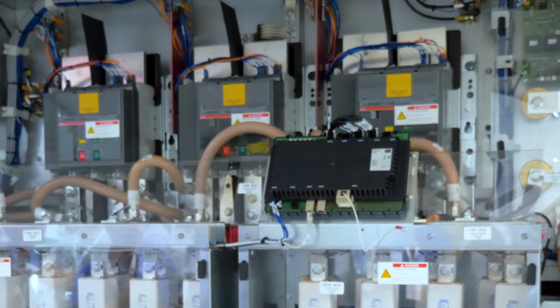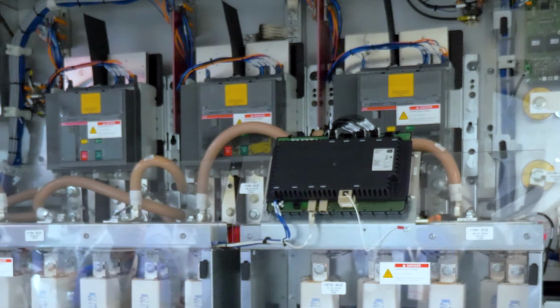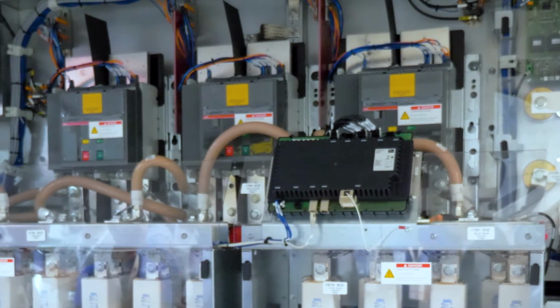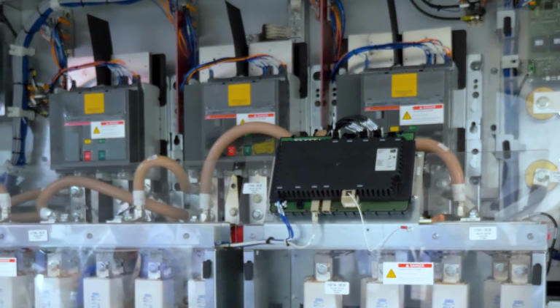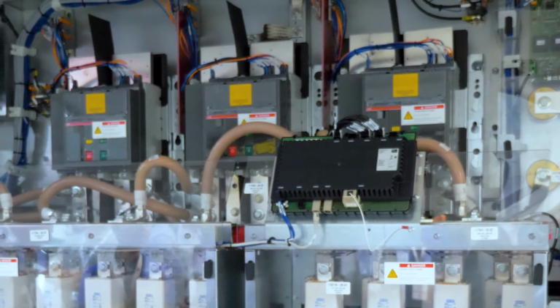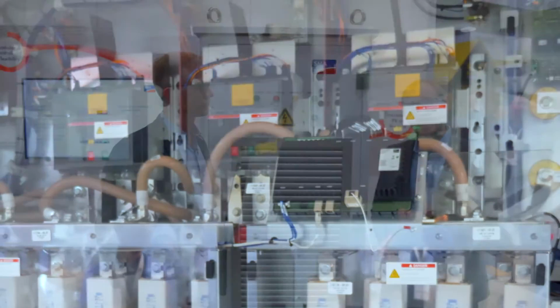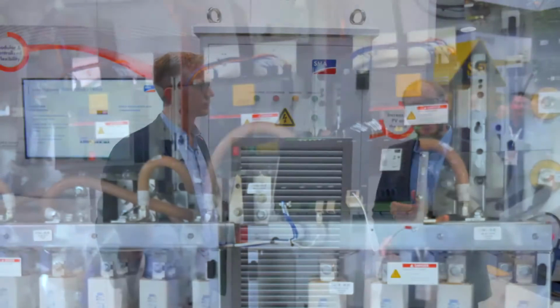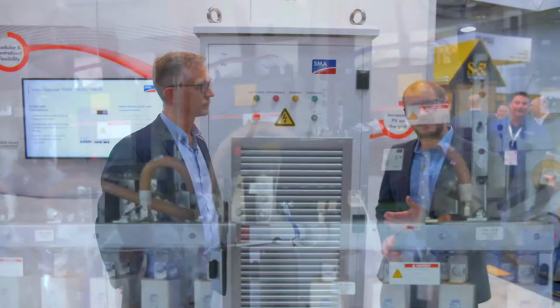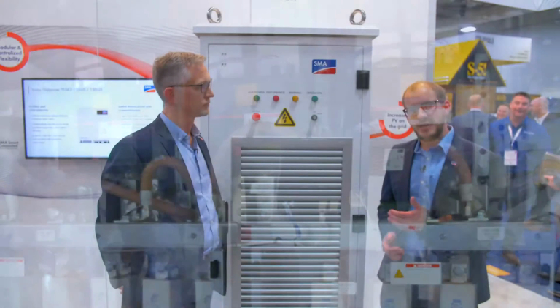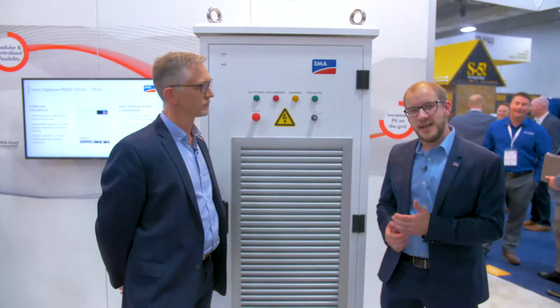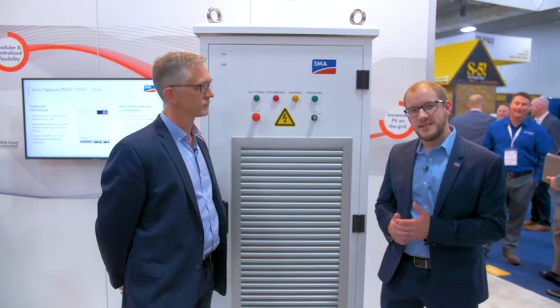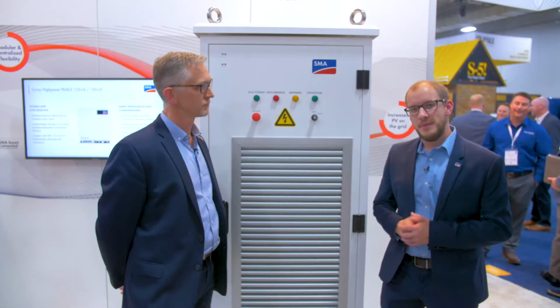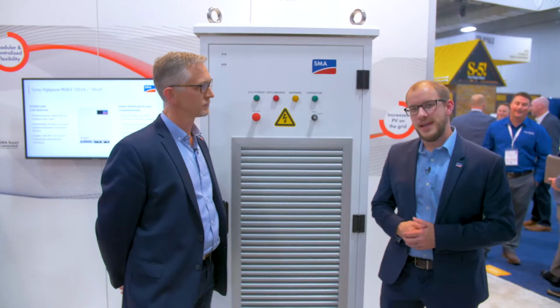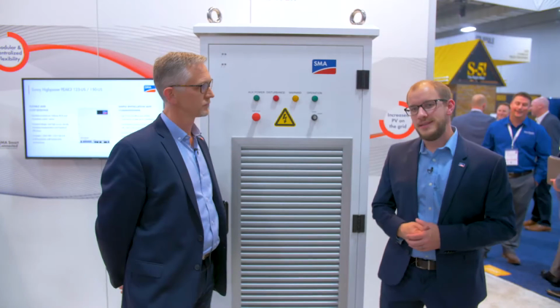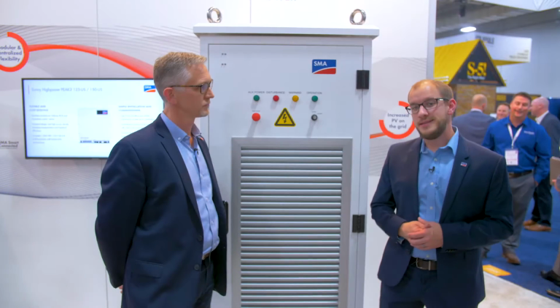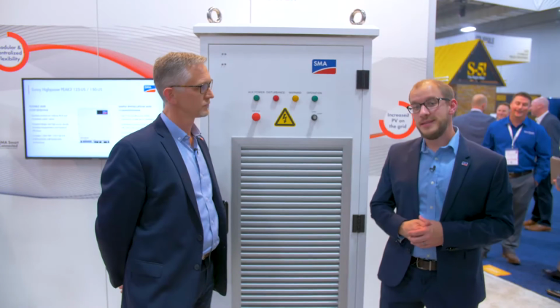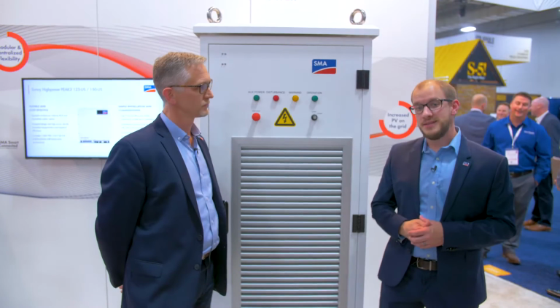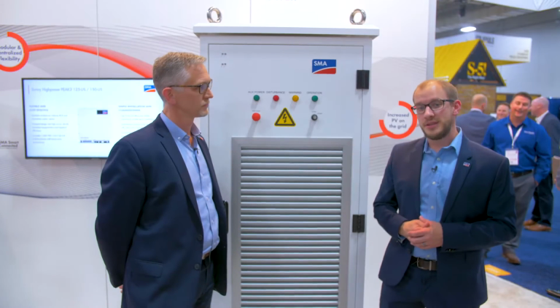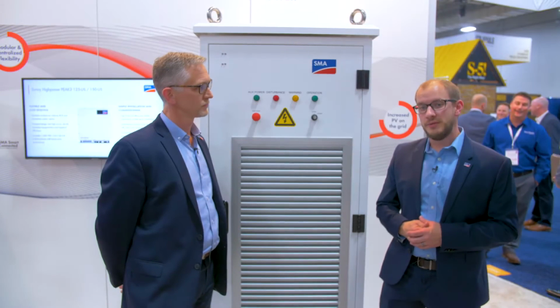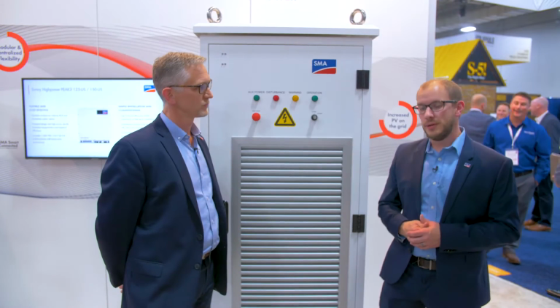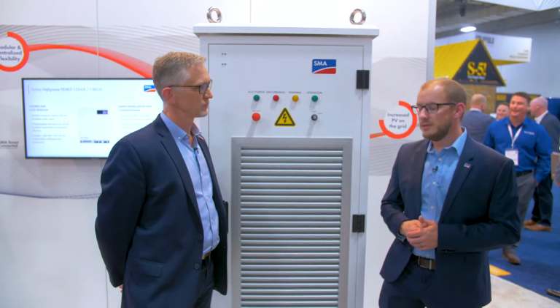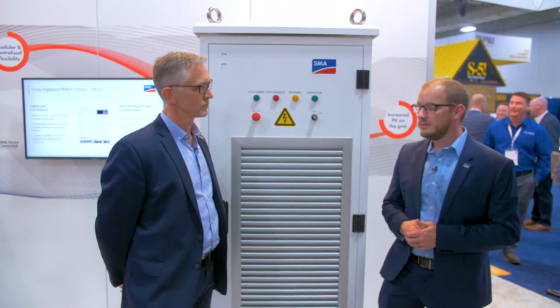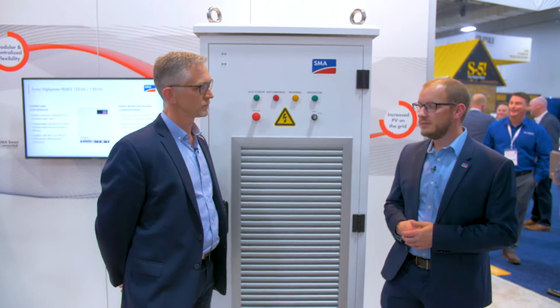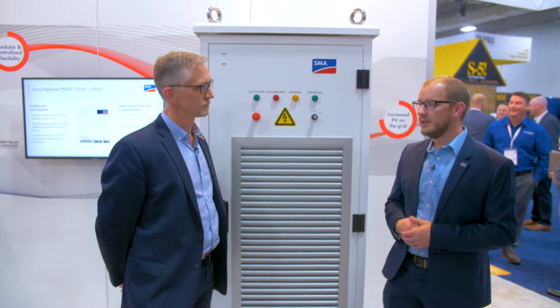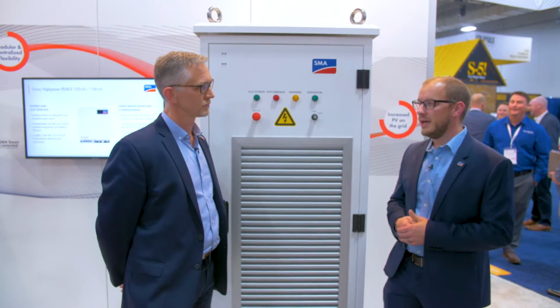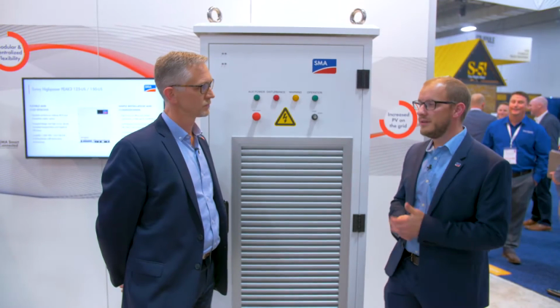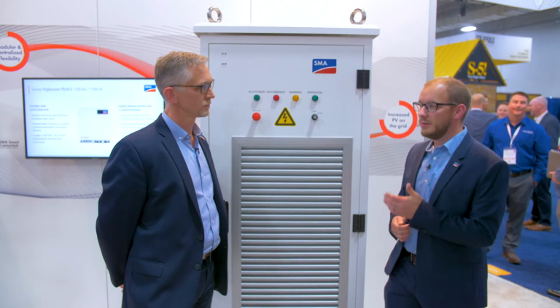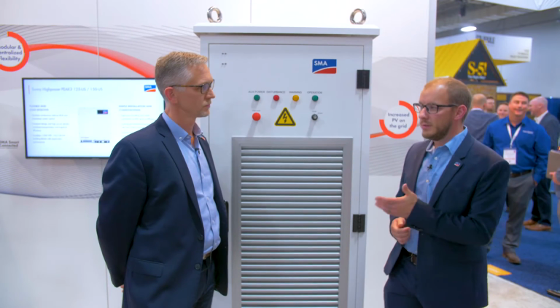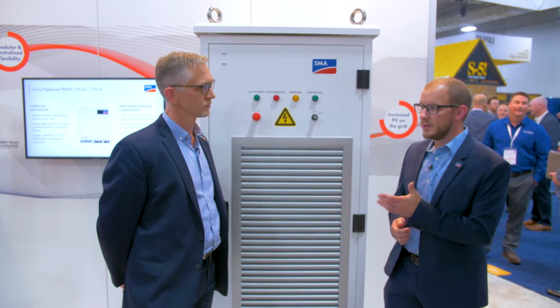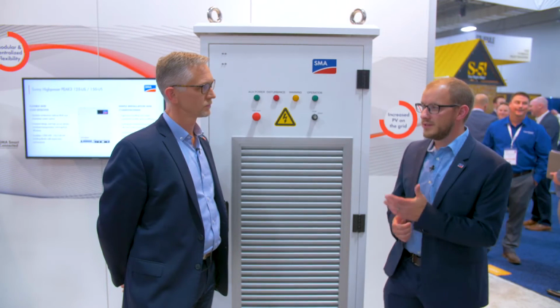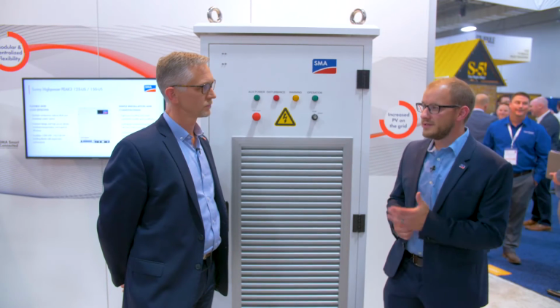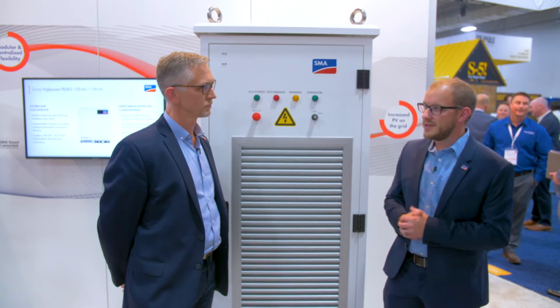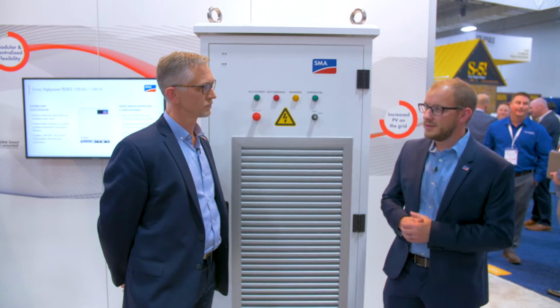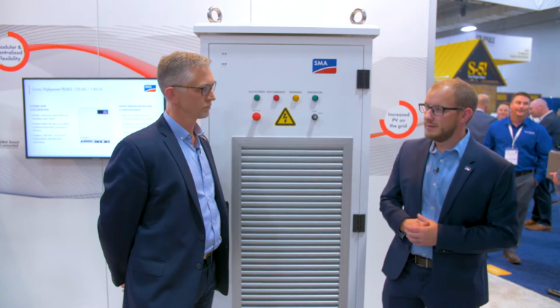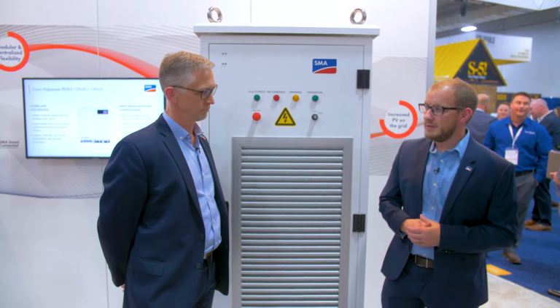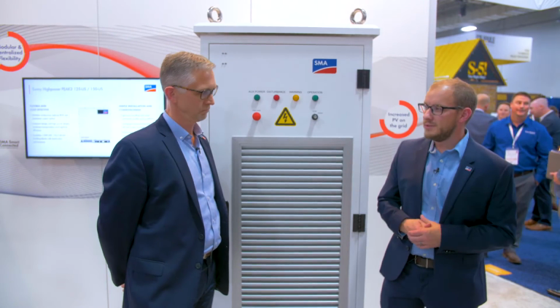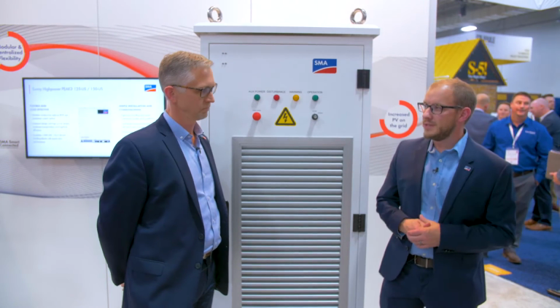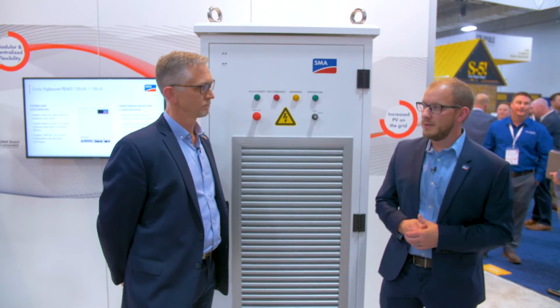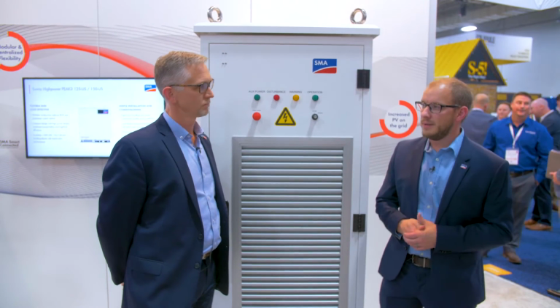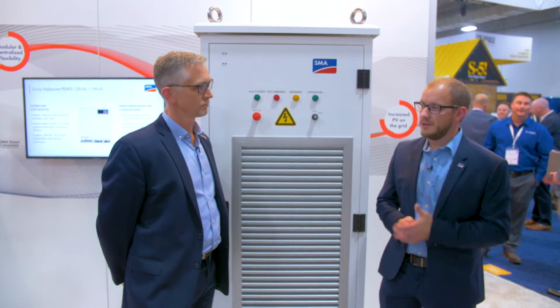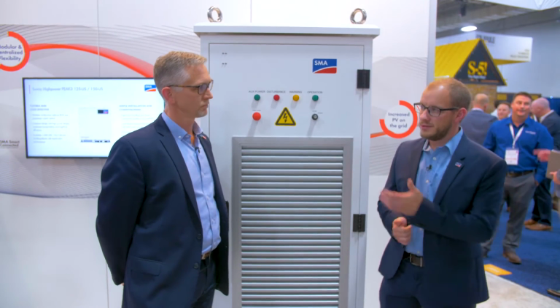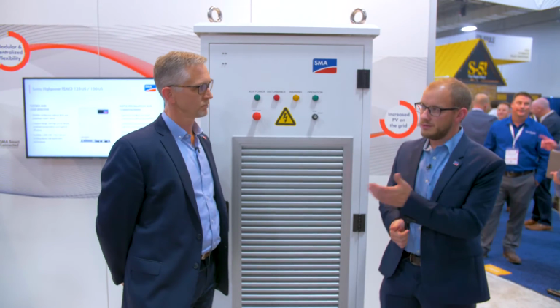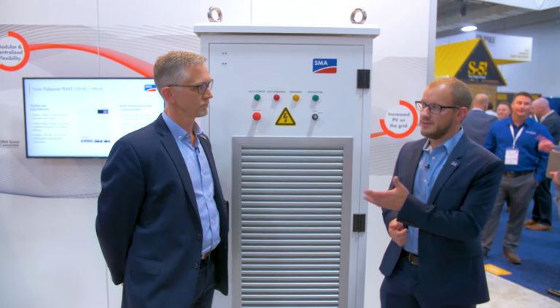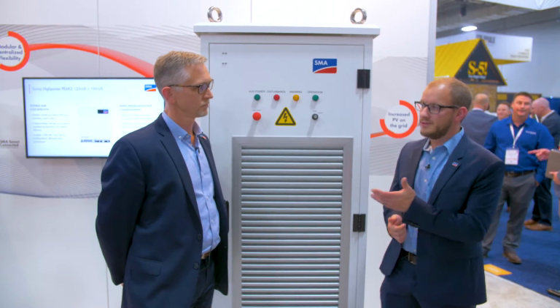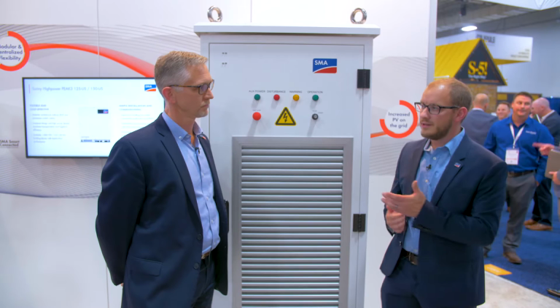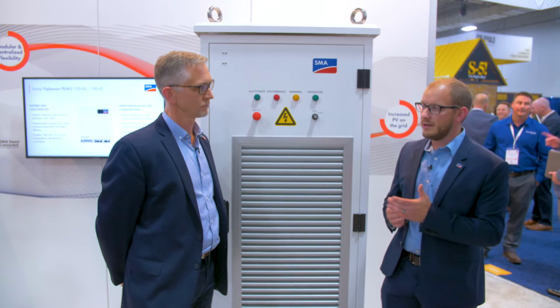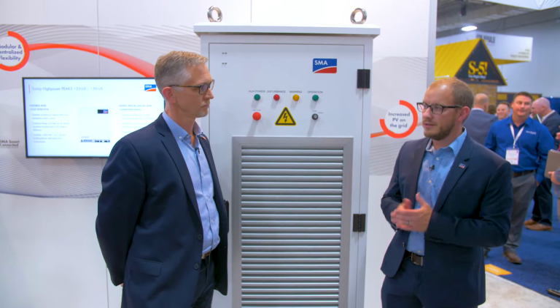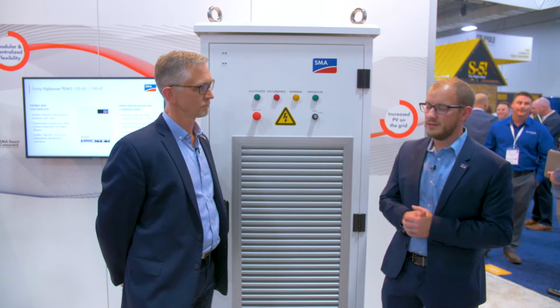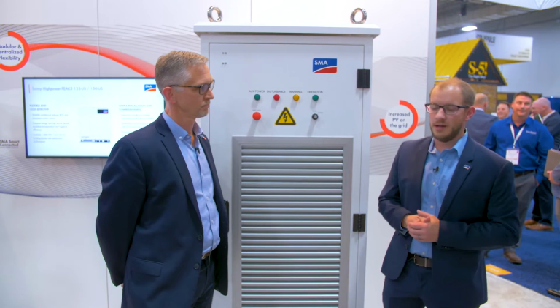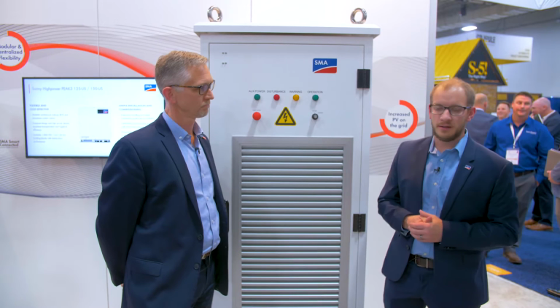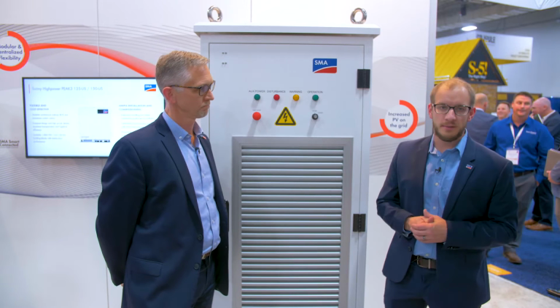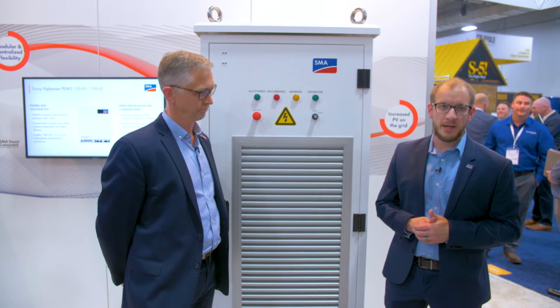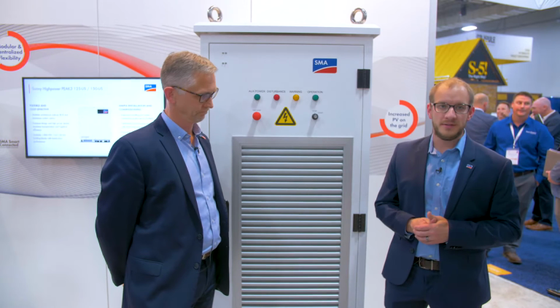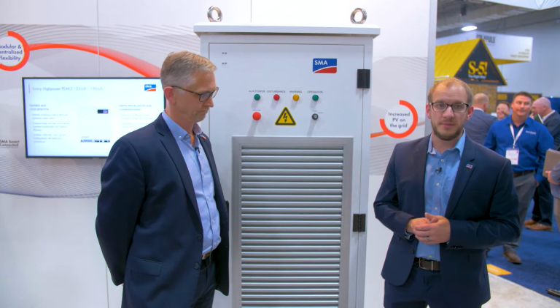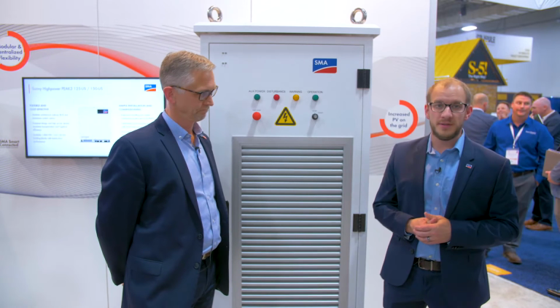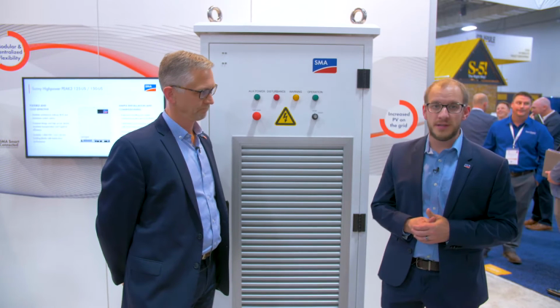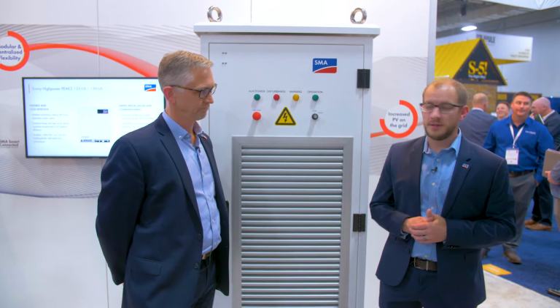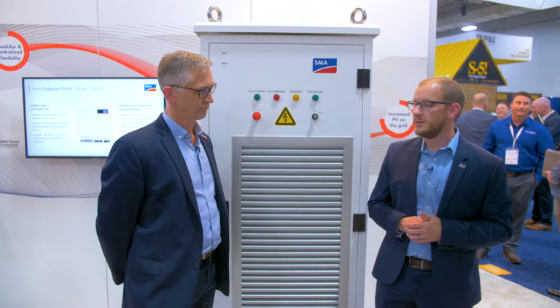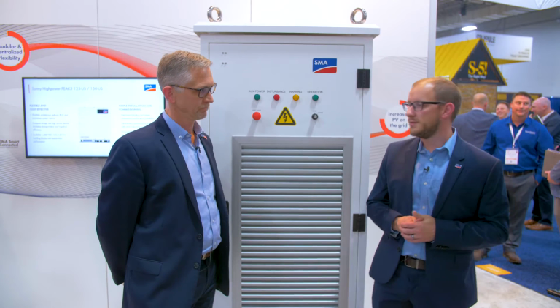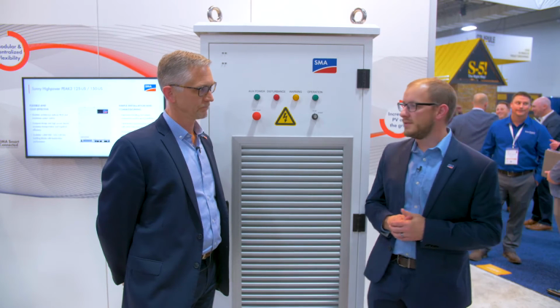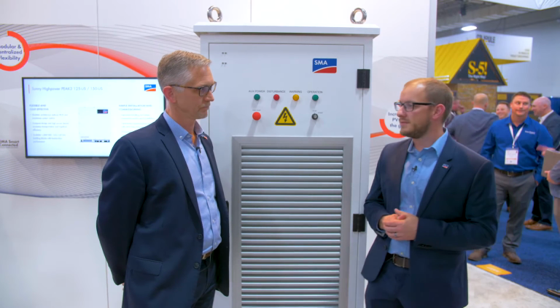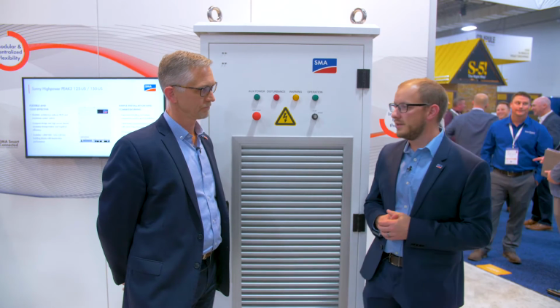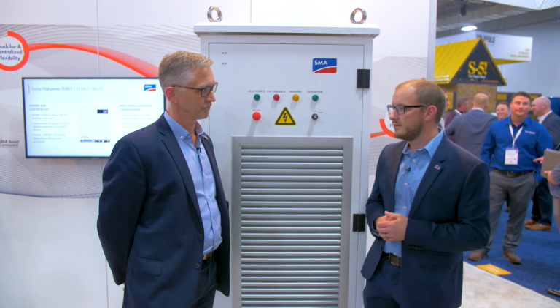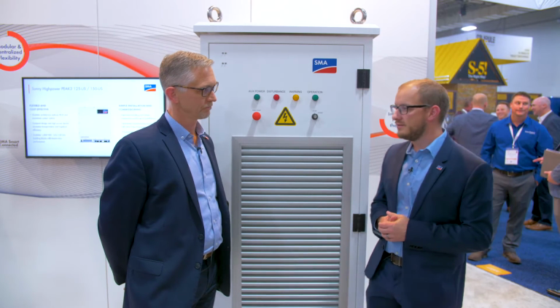Here we have the SMA DC-DC converter that we worked extensively on with DynaPower. Chris is now going to talk about some of the technical specifications.